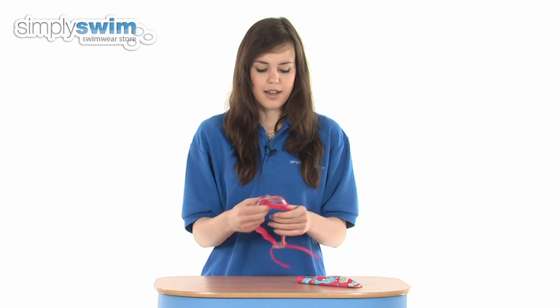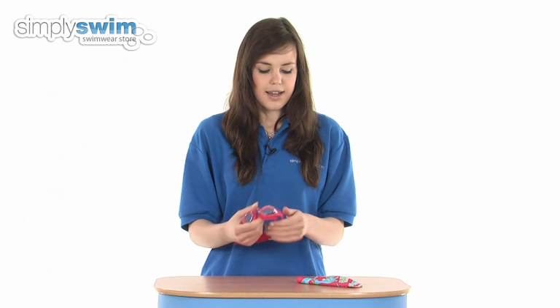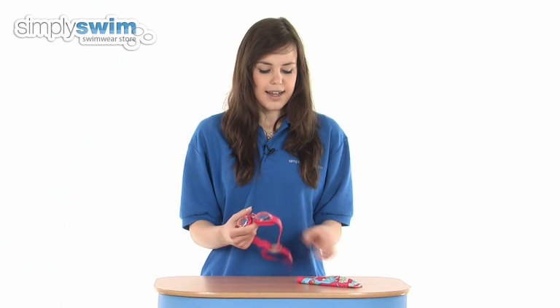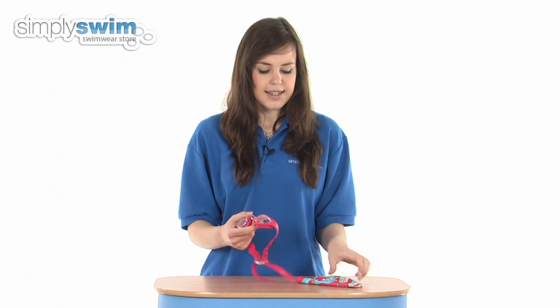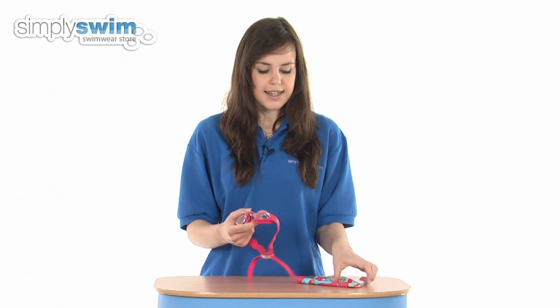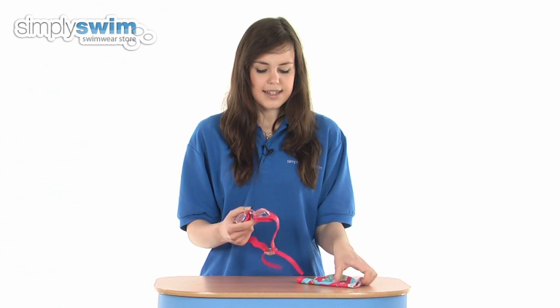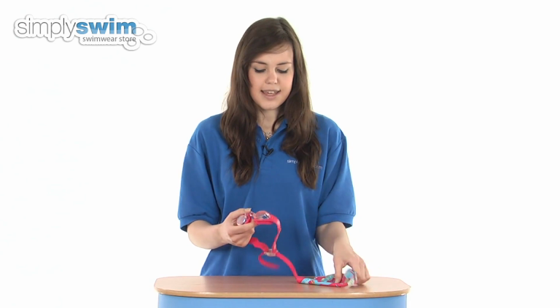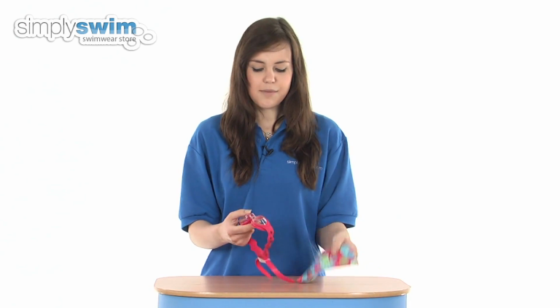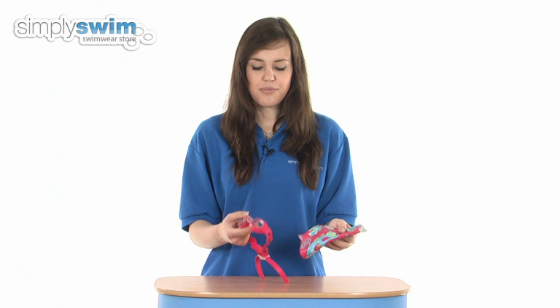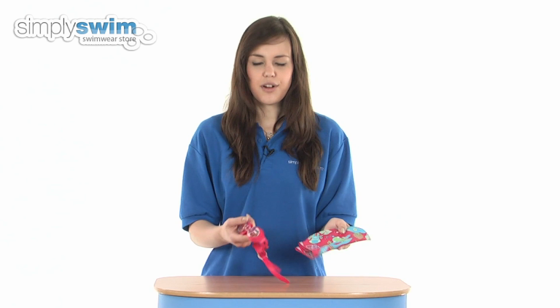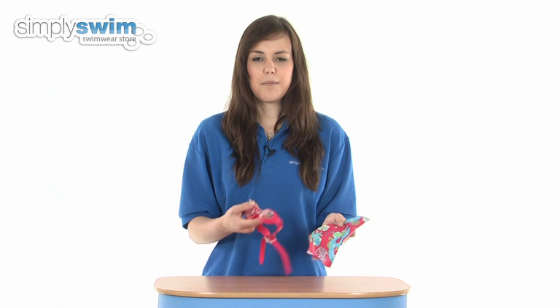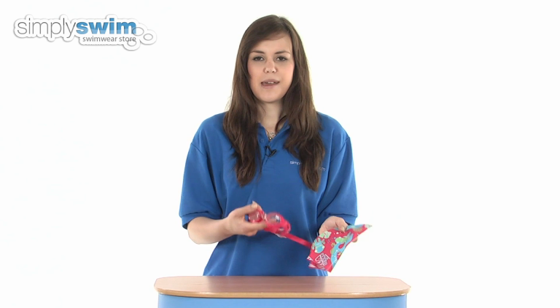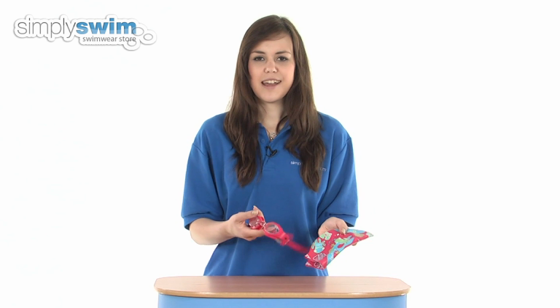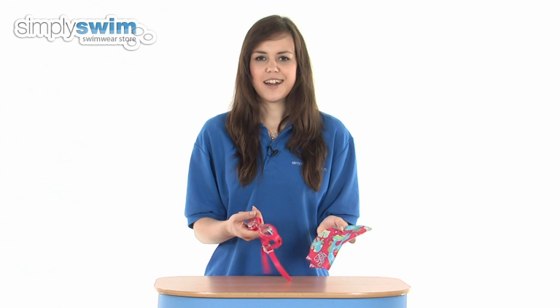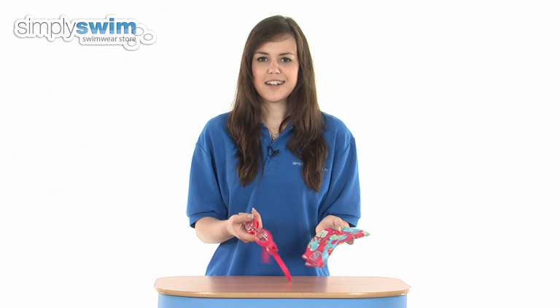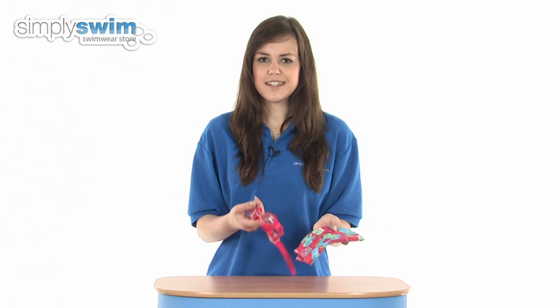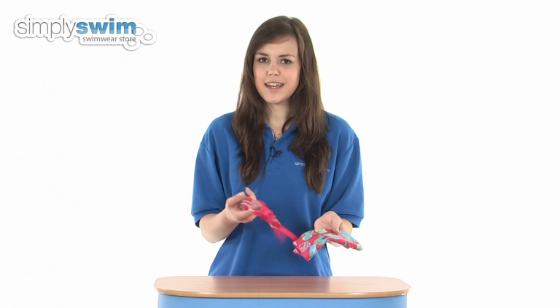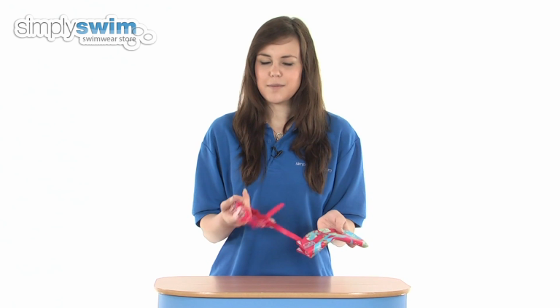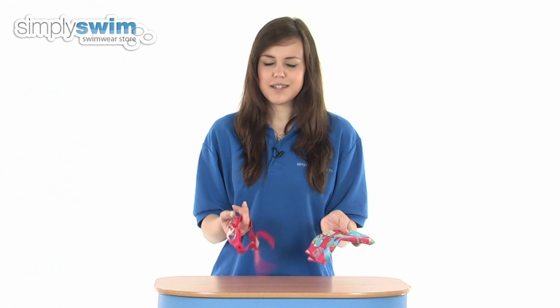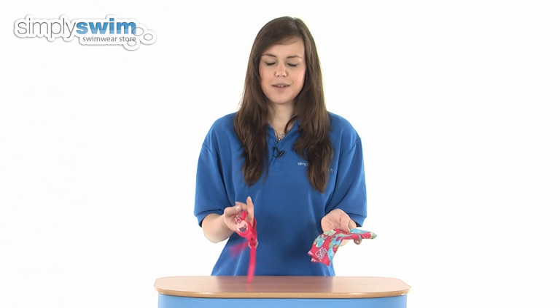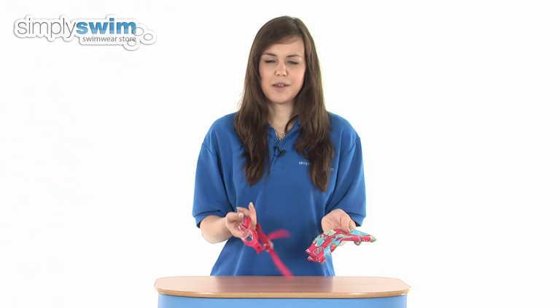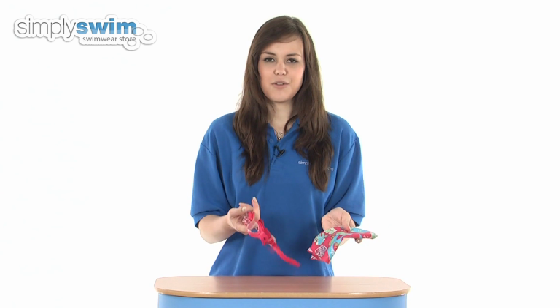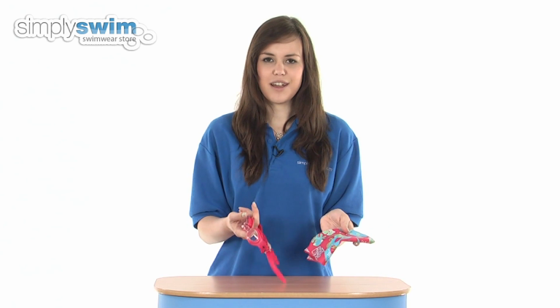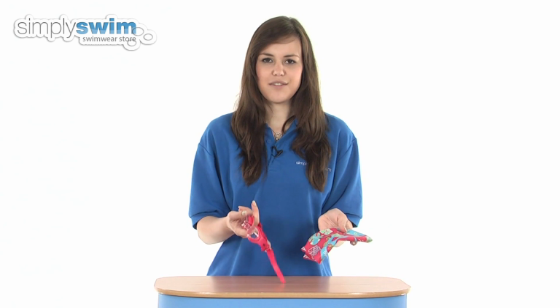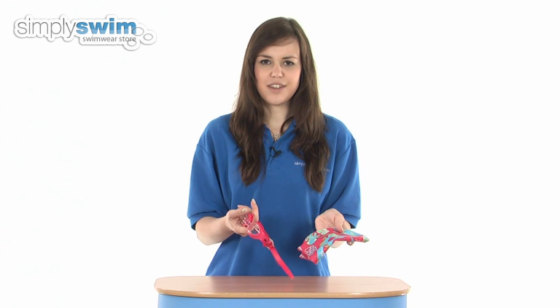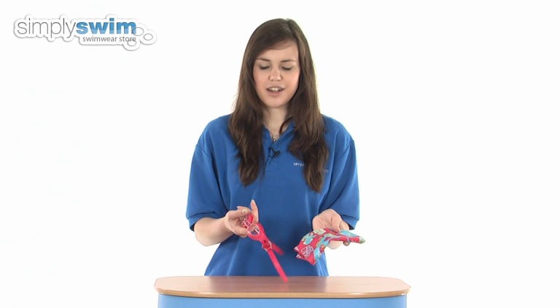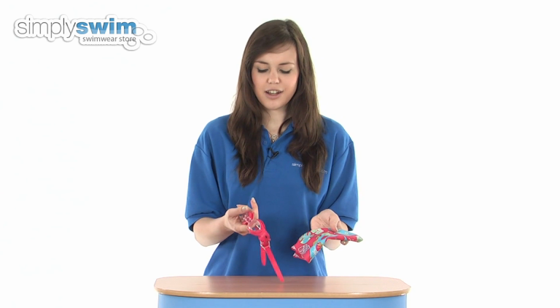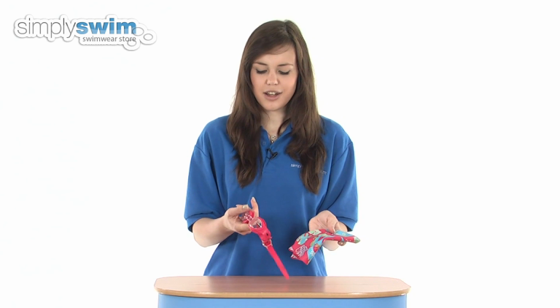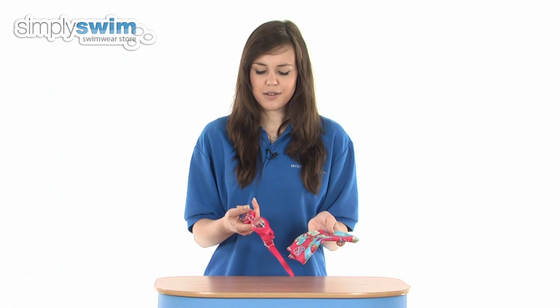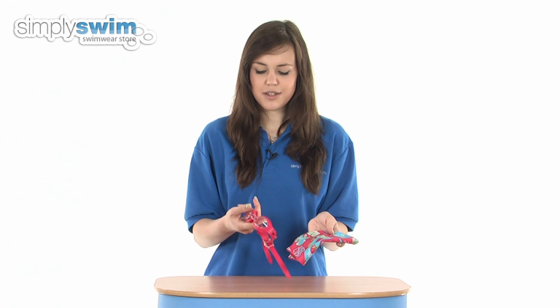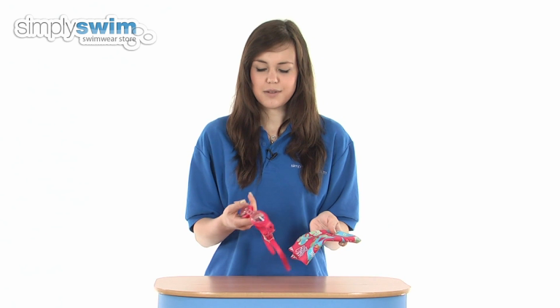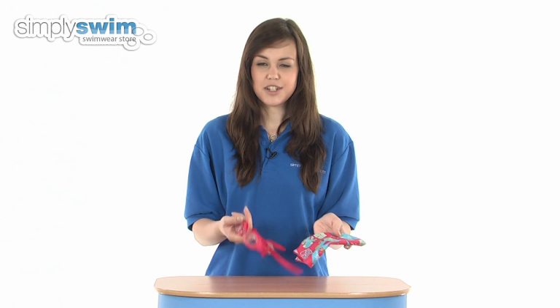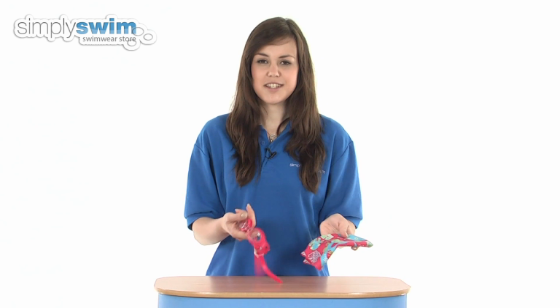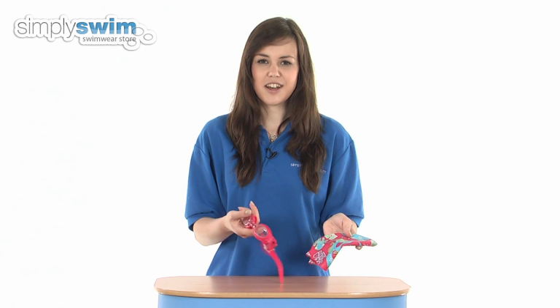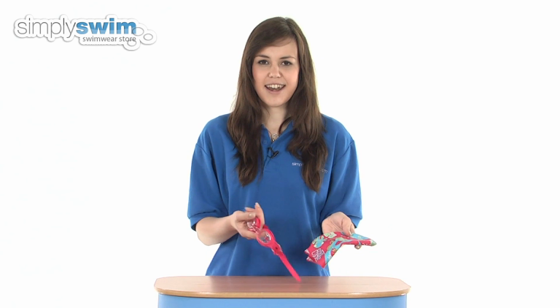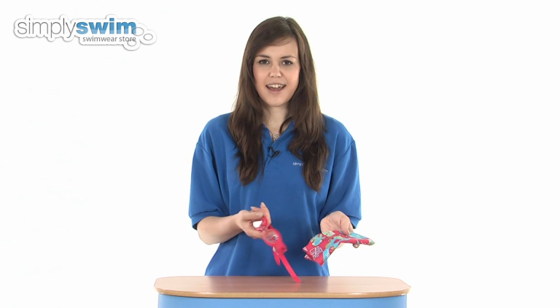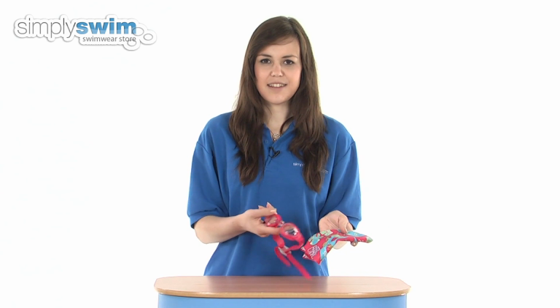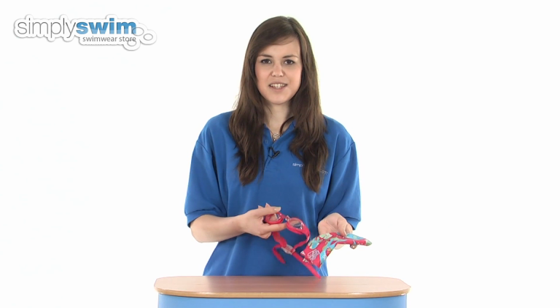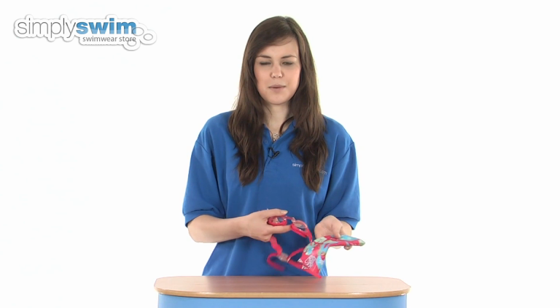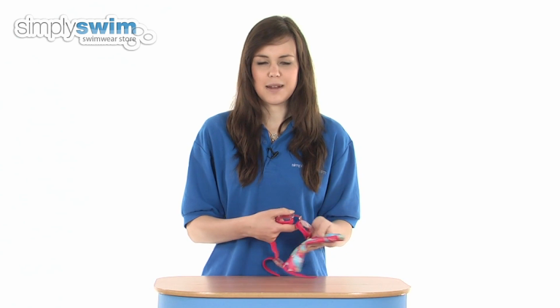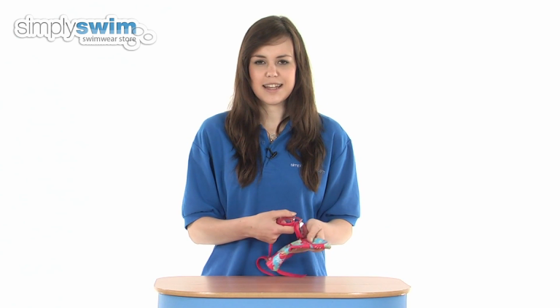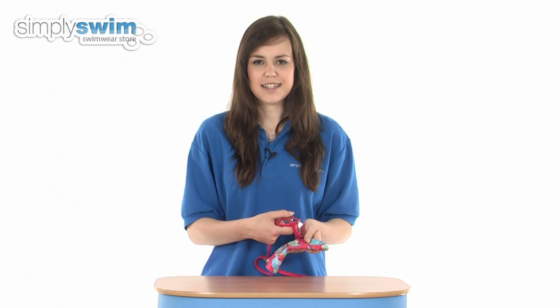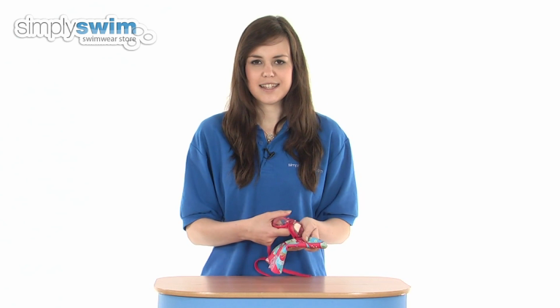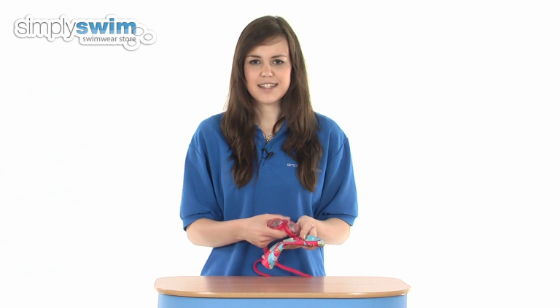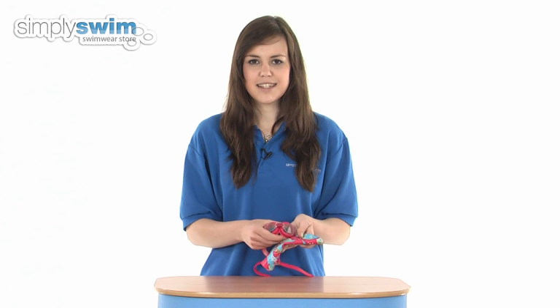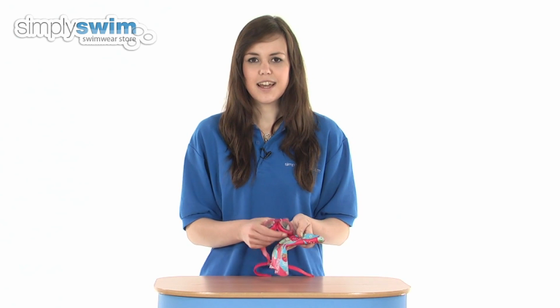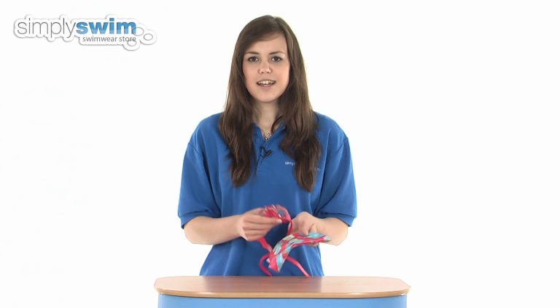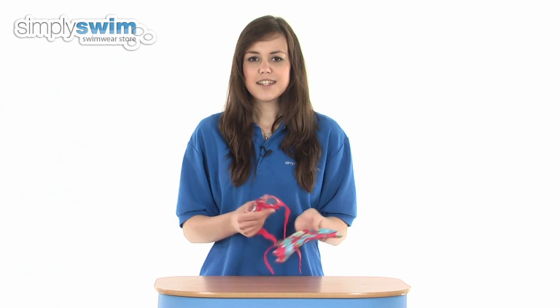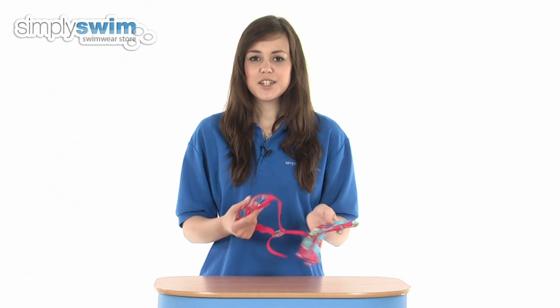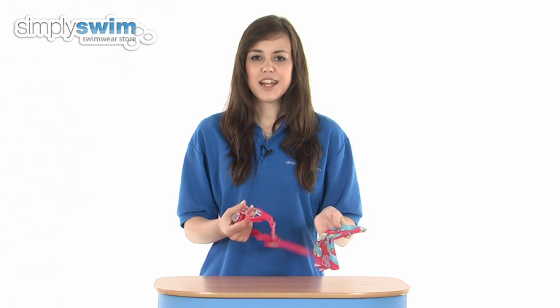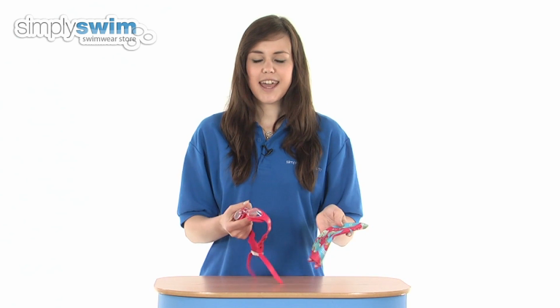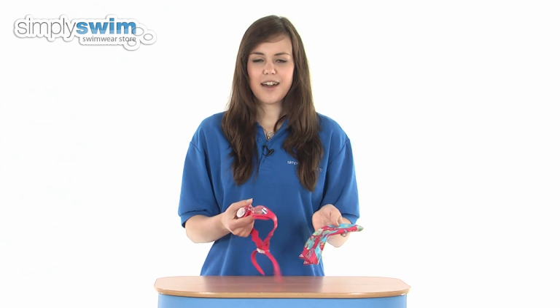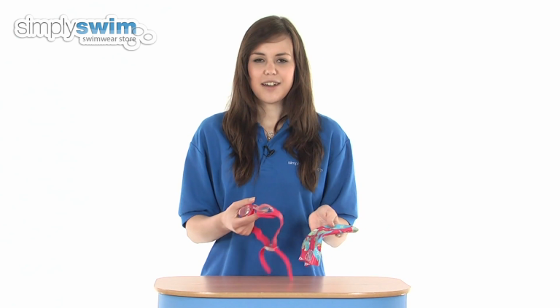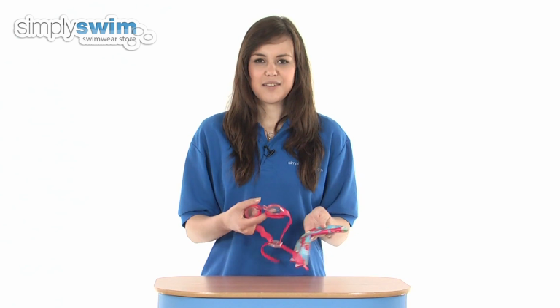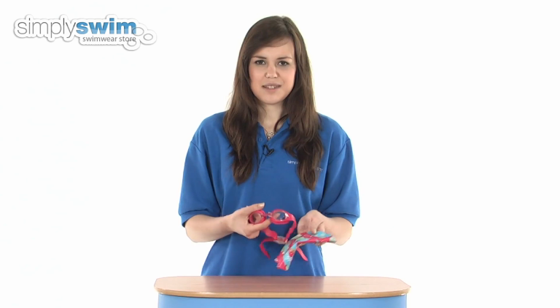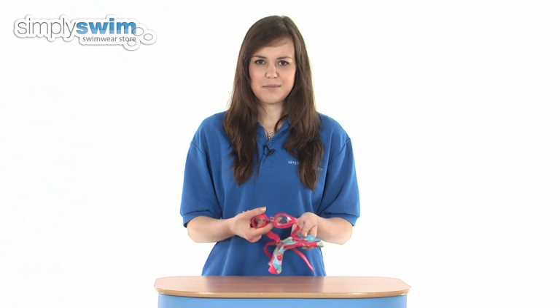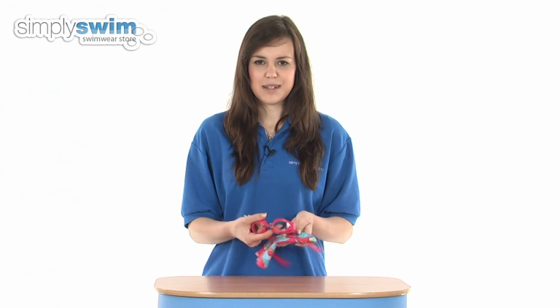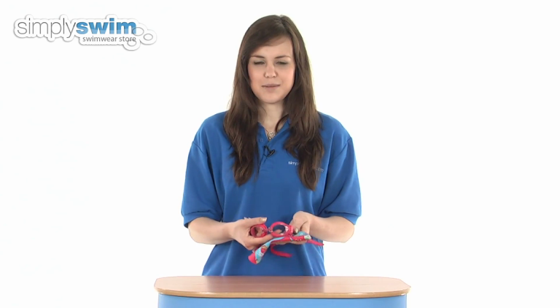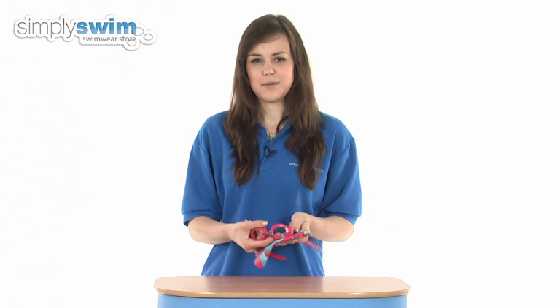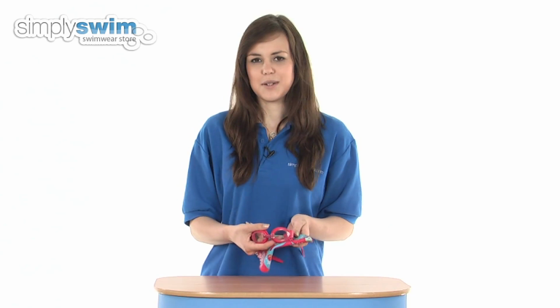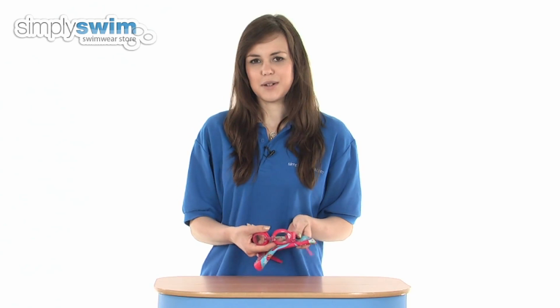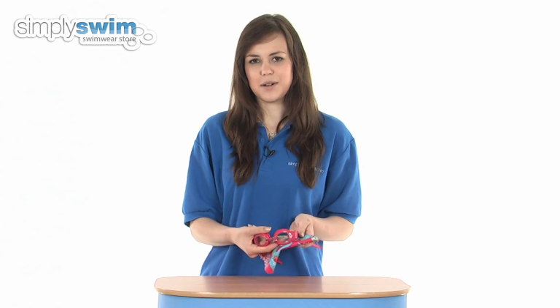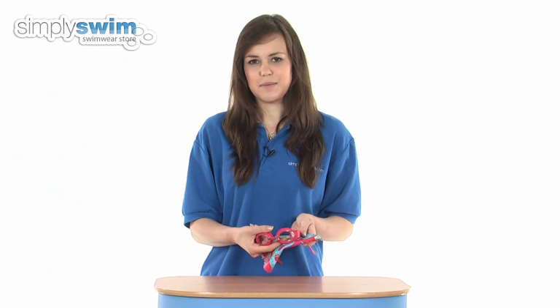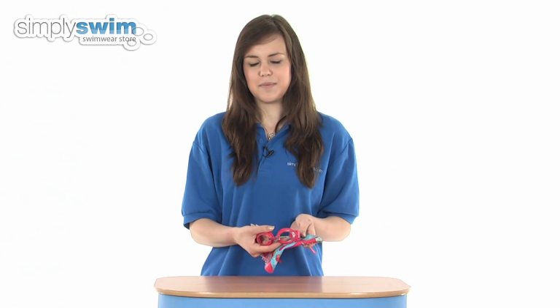As you can see, the bright pink colour scheme is going to be great for young girls who are just starting out in their swimming lessons, so check it out here at simplyswim.com.